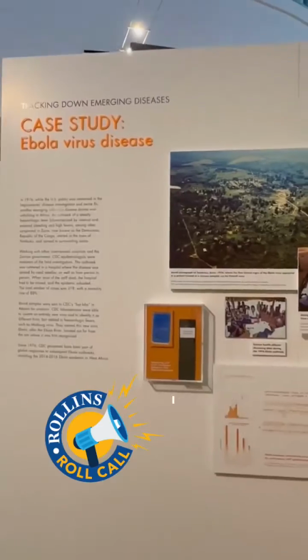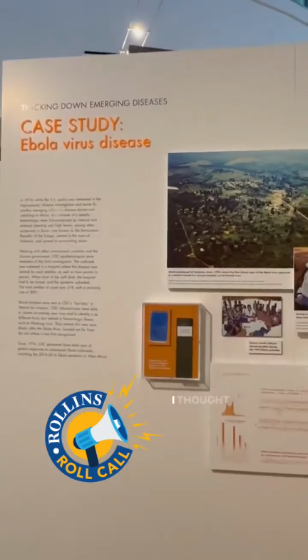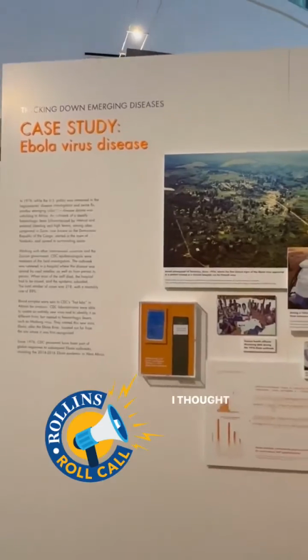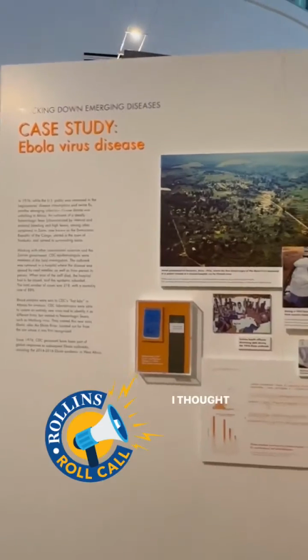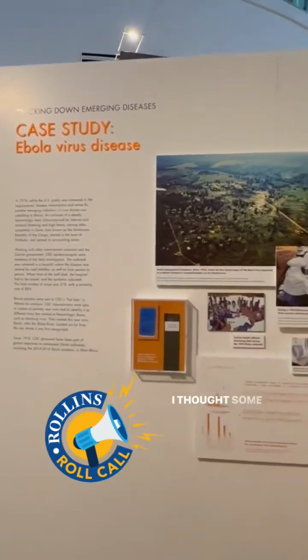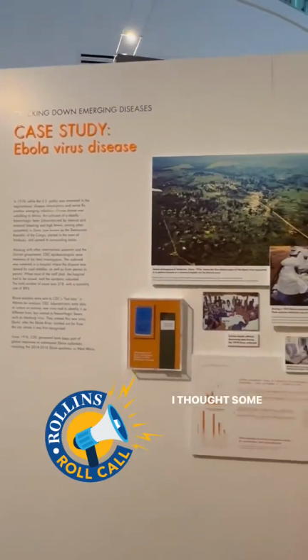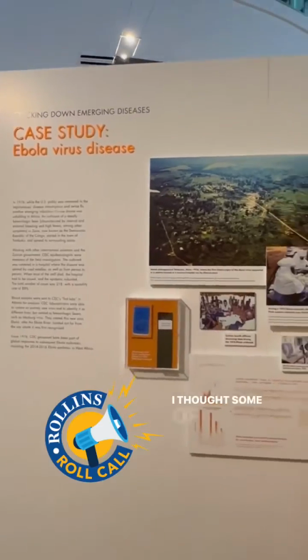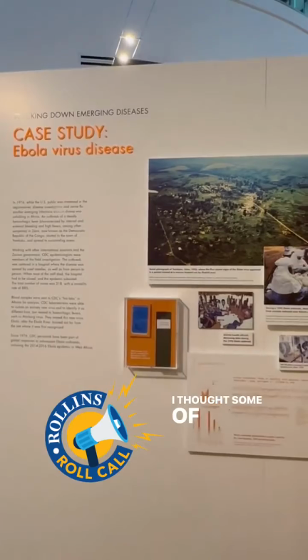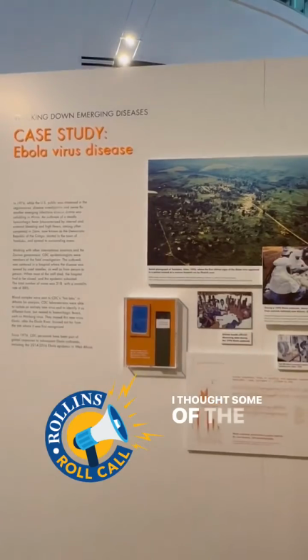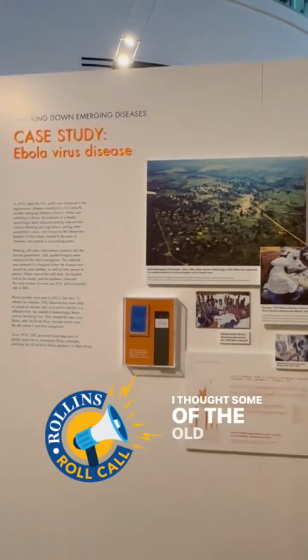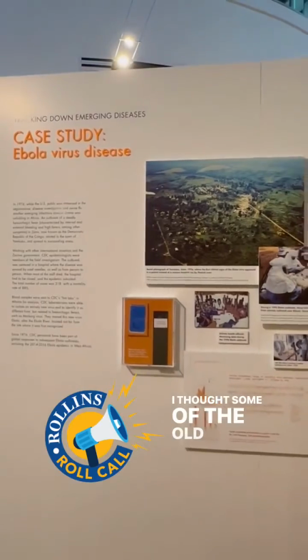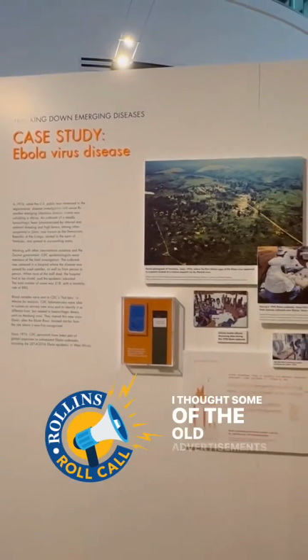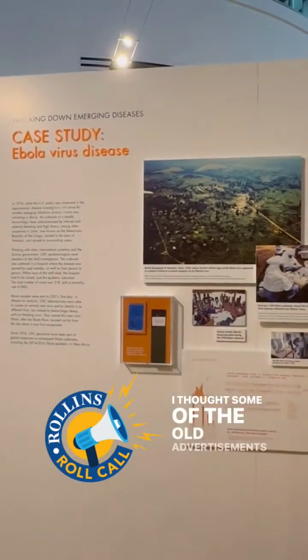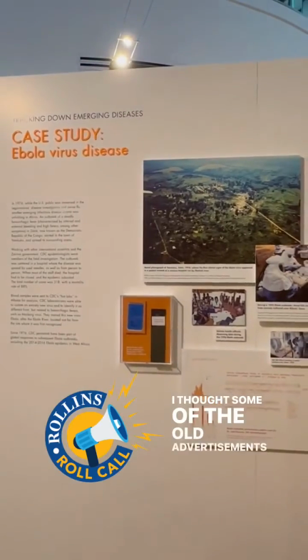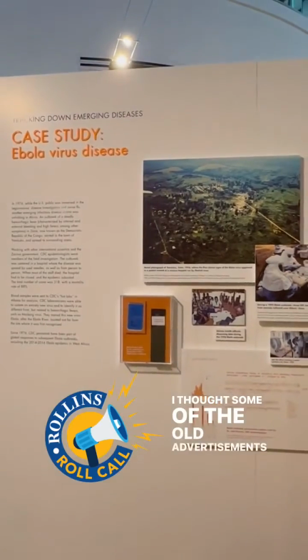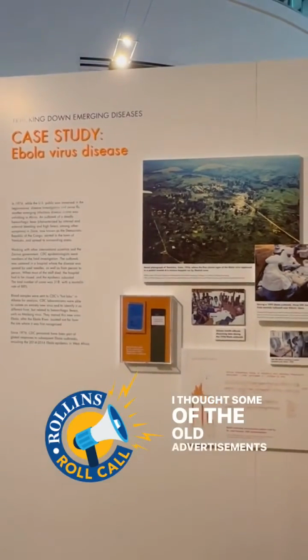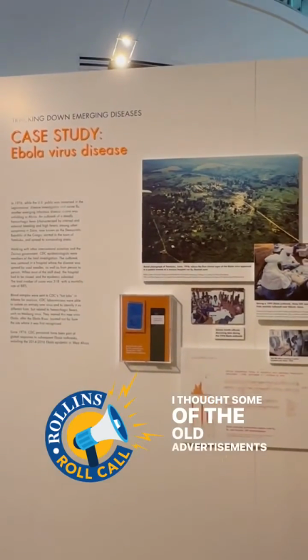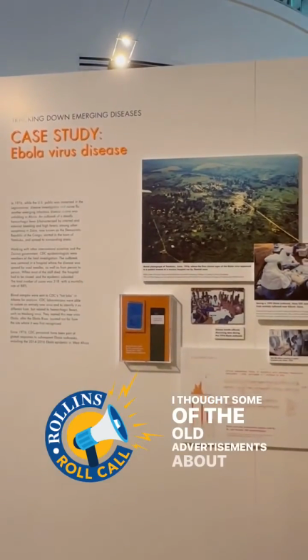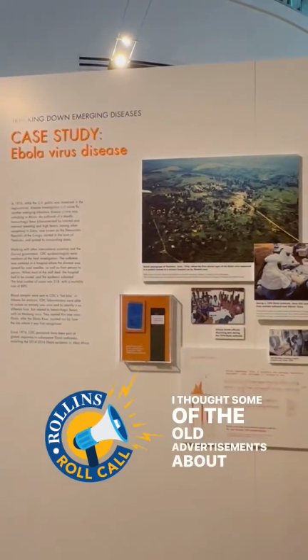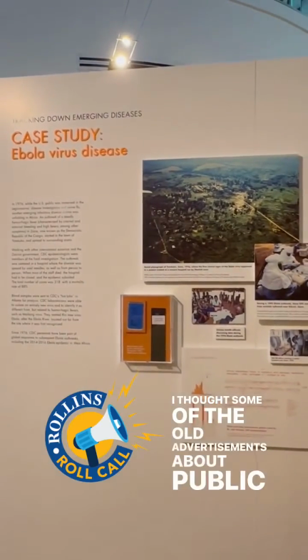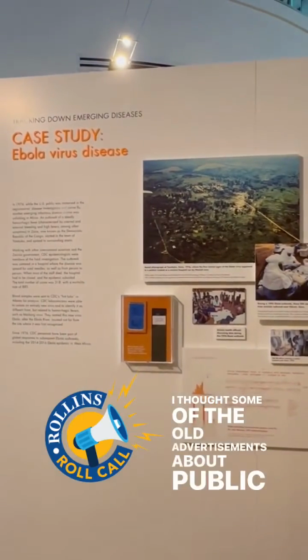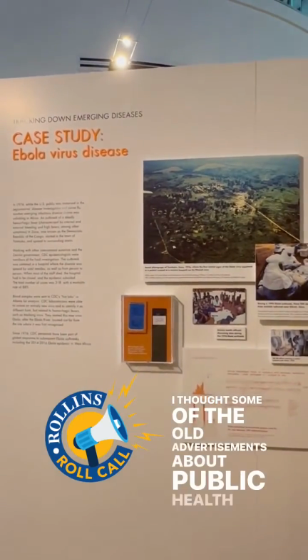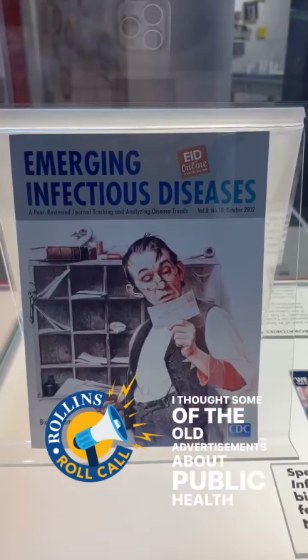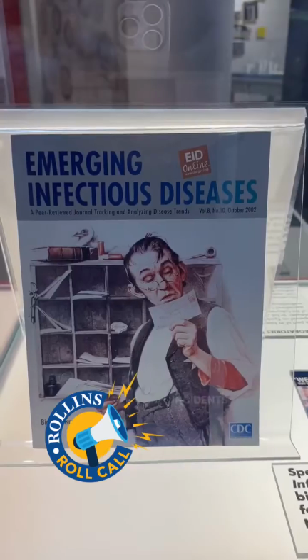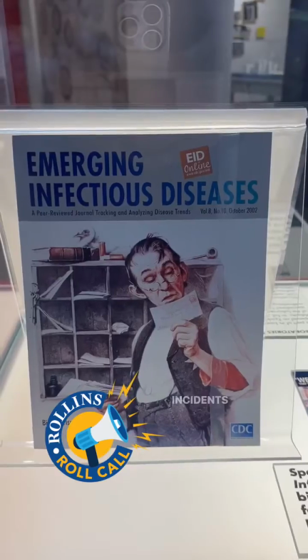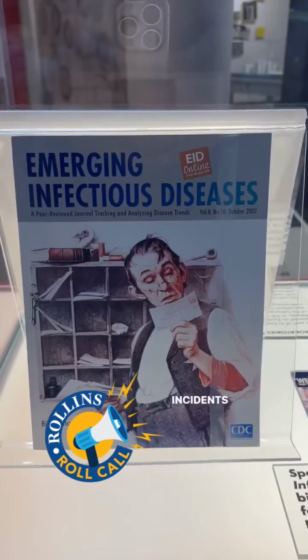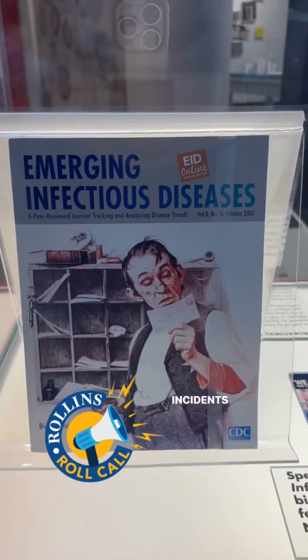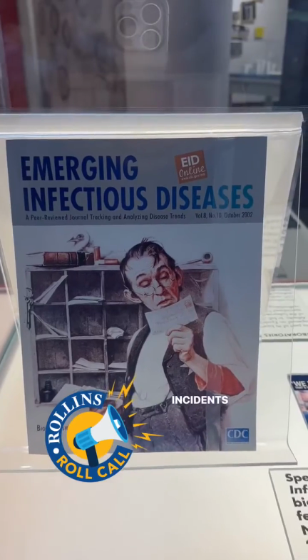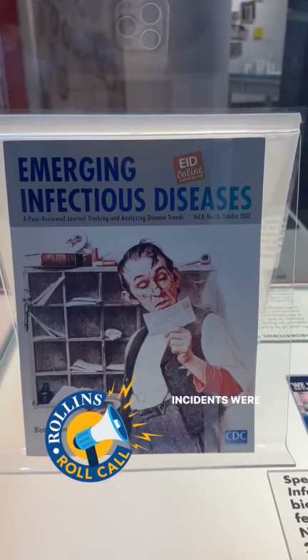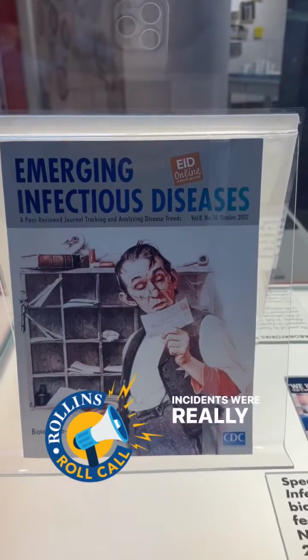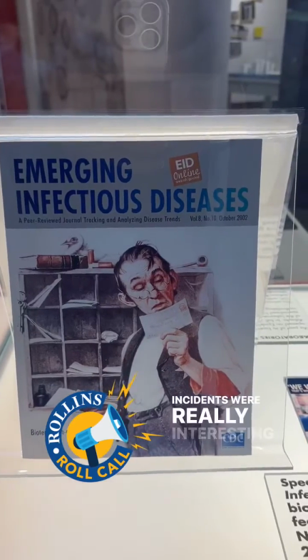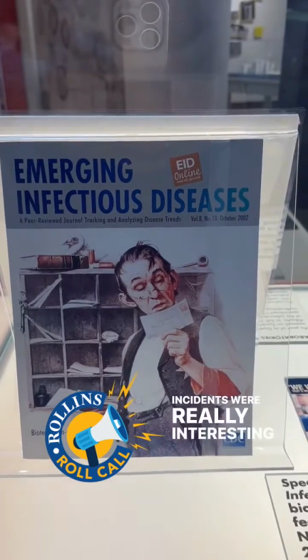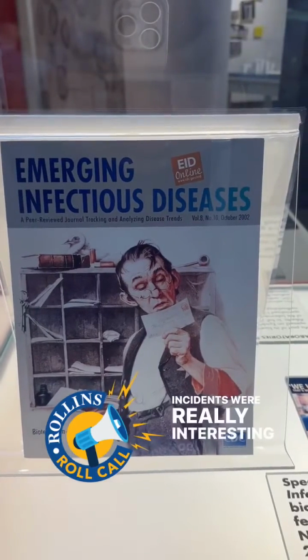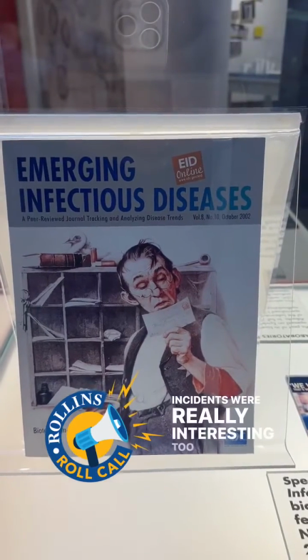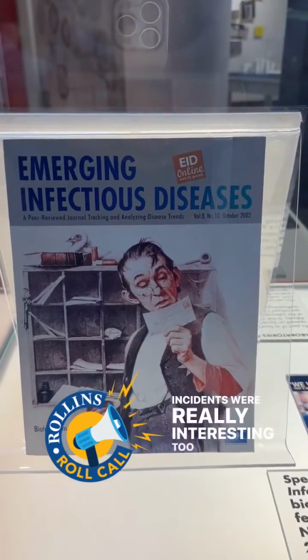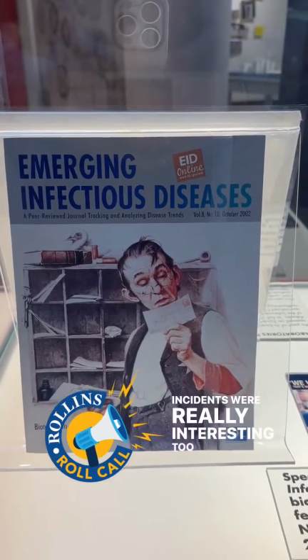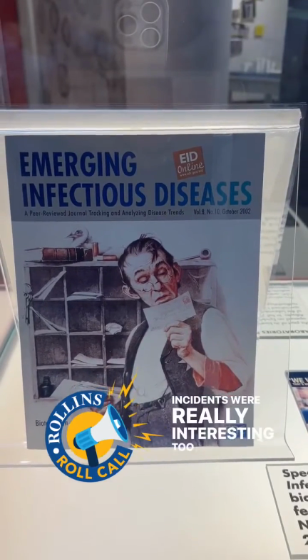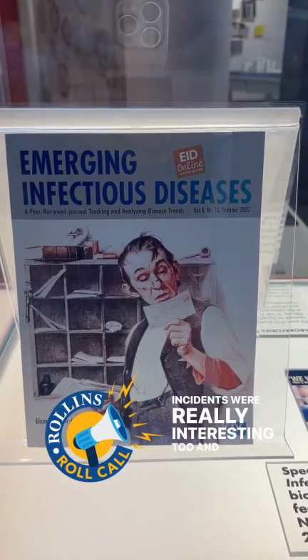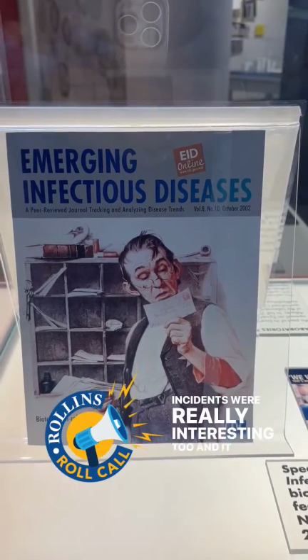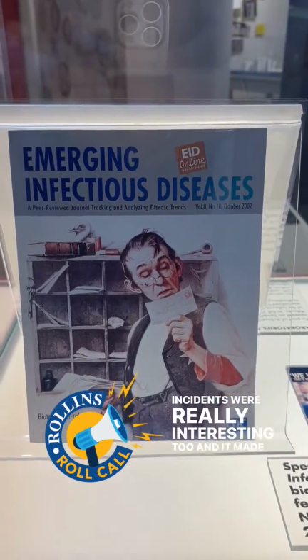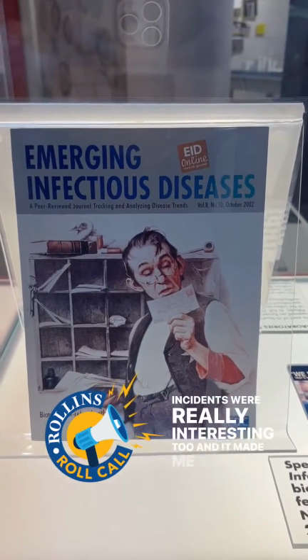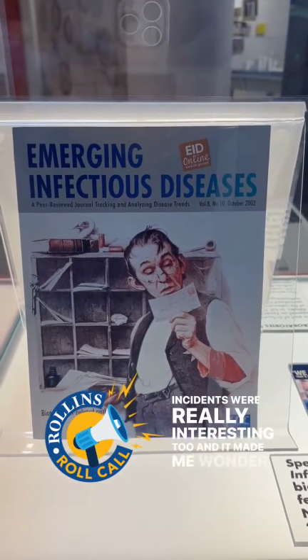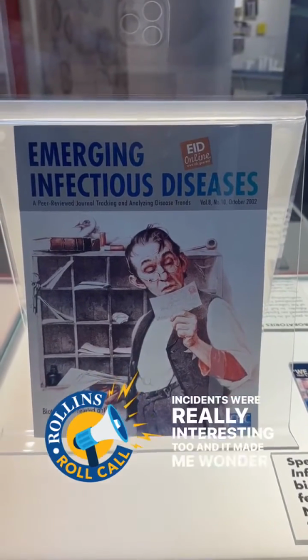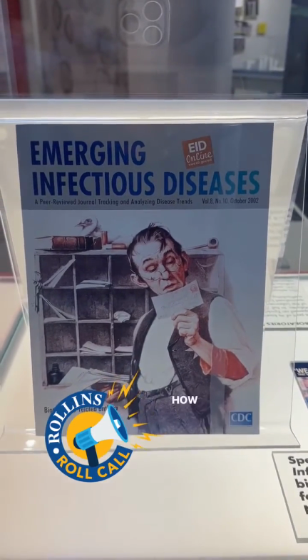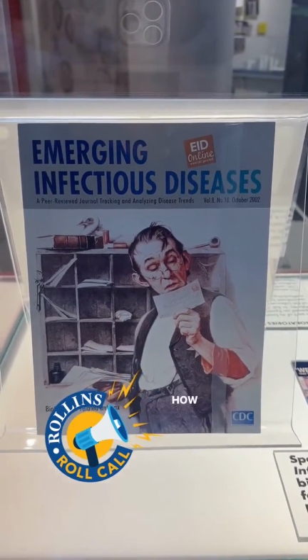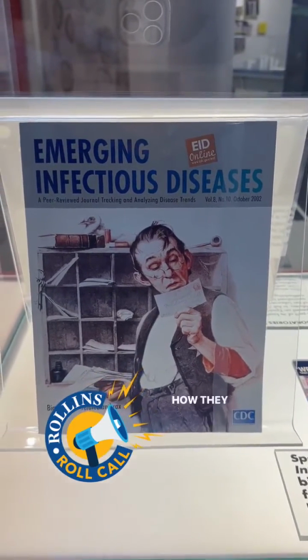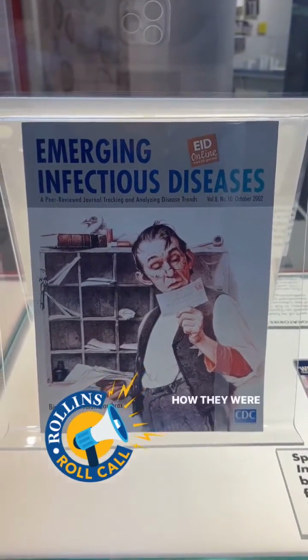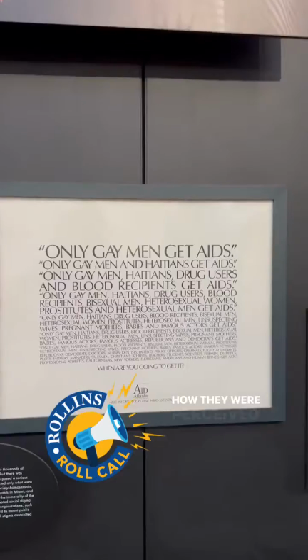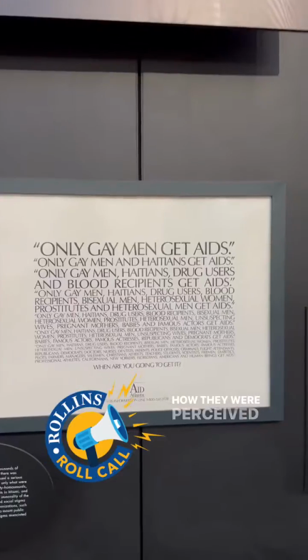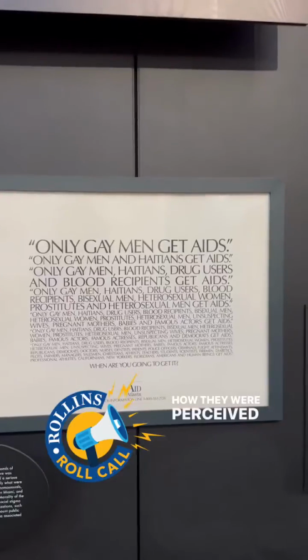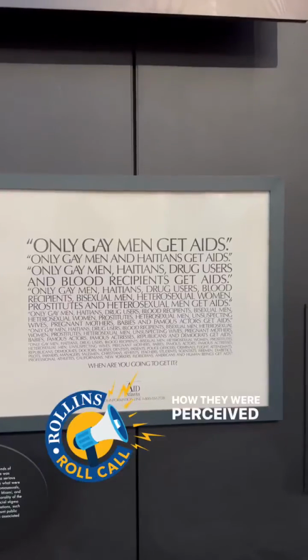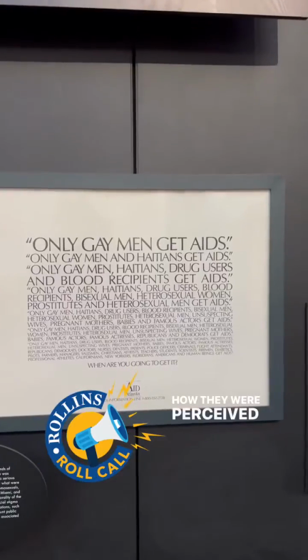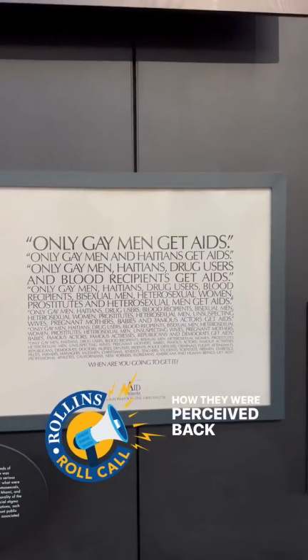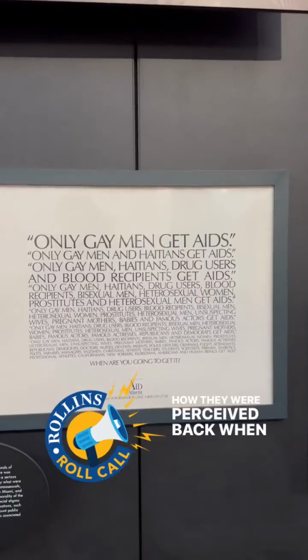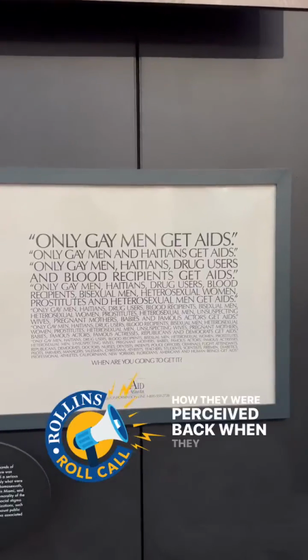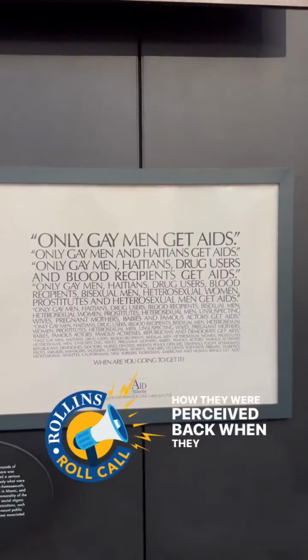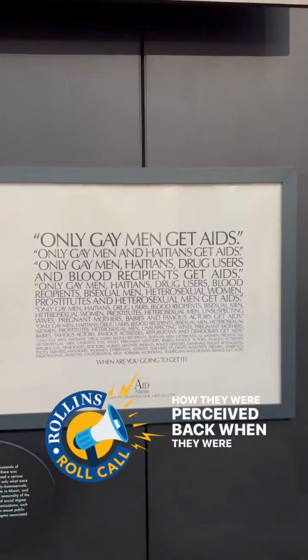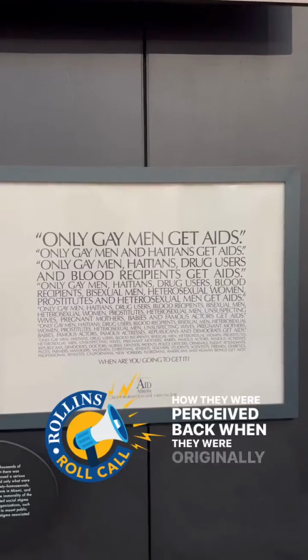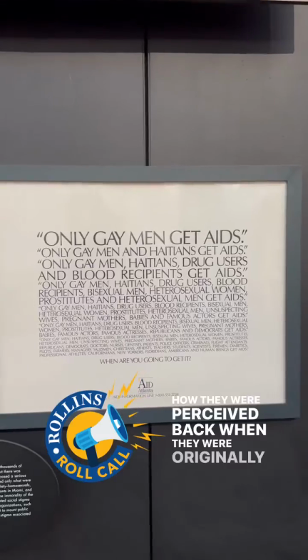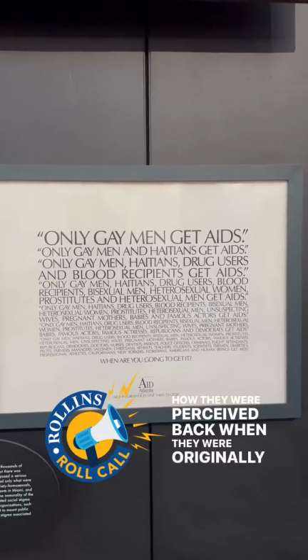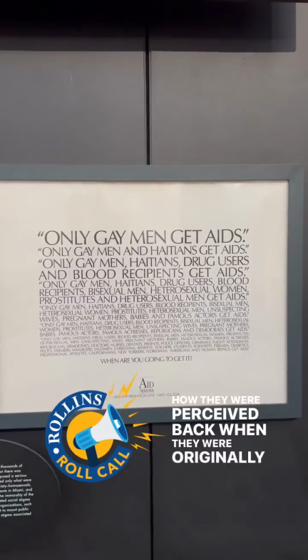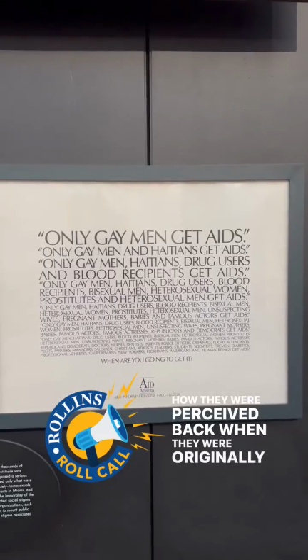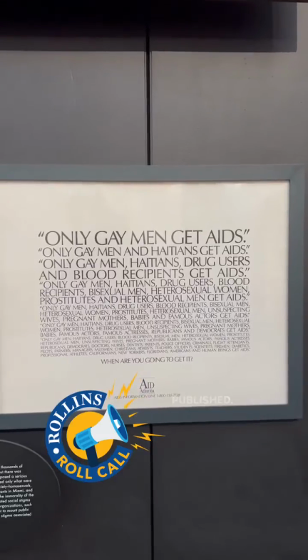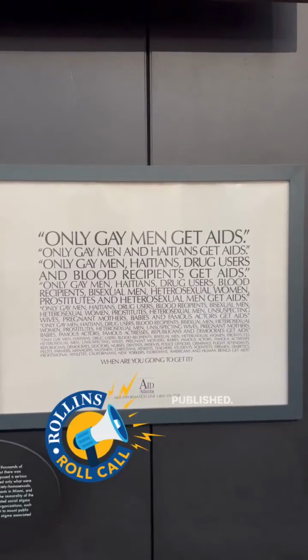I thought some of the old advertisements about public health incidents were really interesting too, and it made me wonder how they were perceived back when they were originally published.